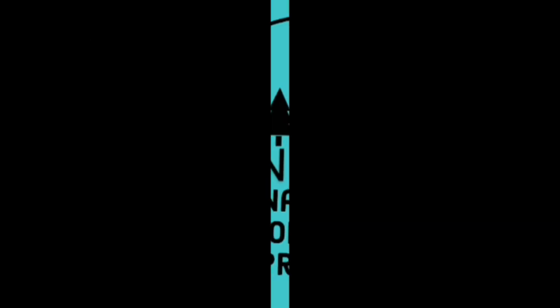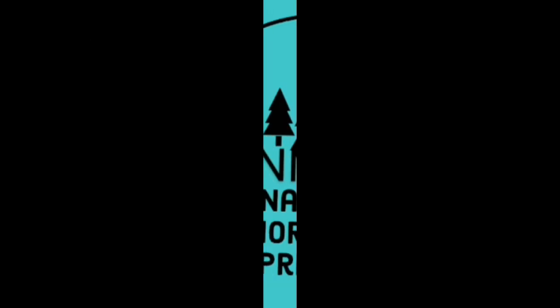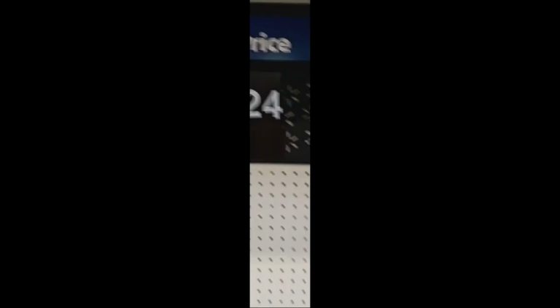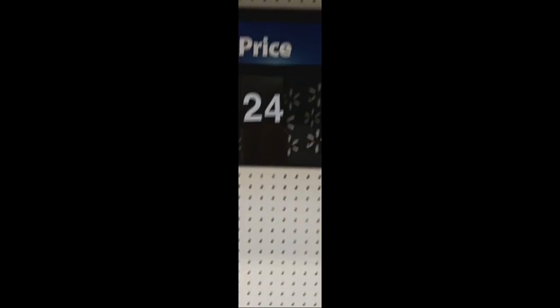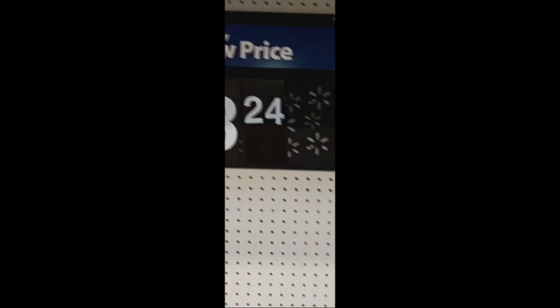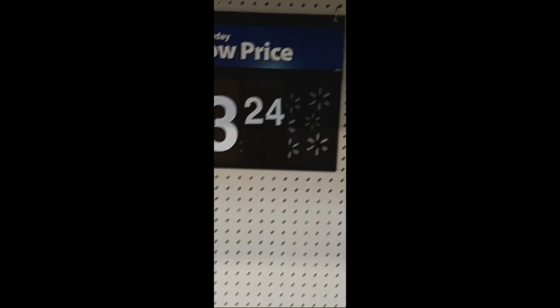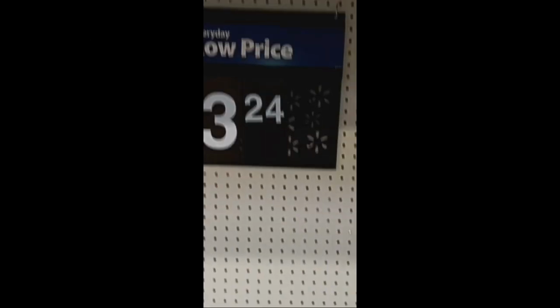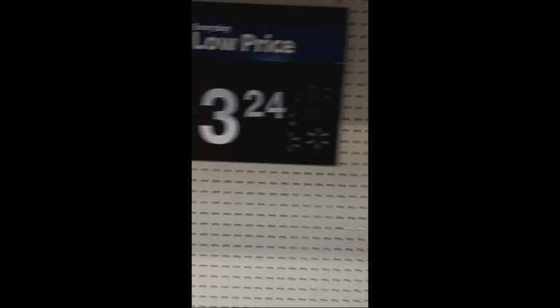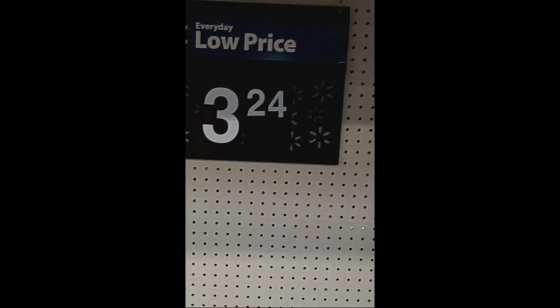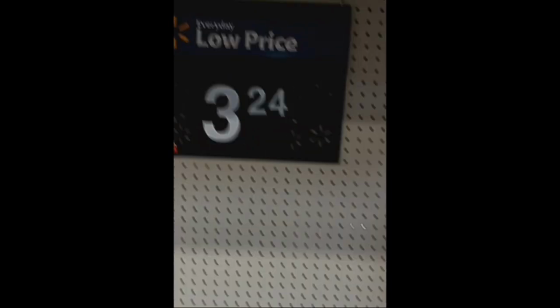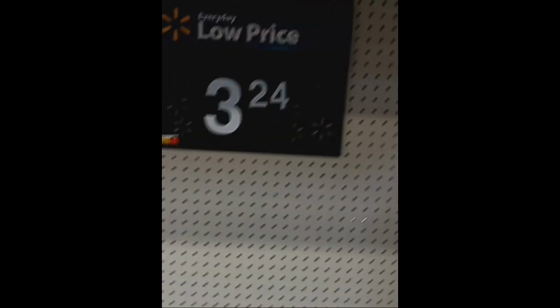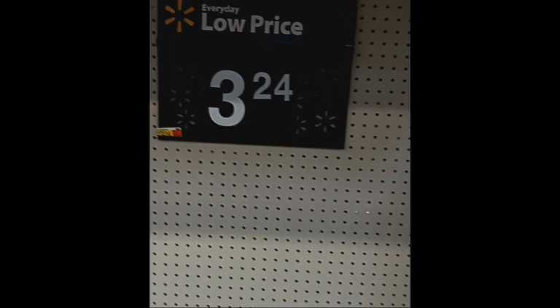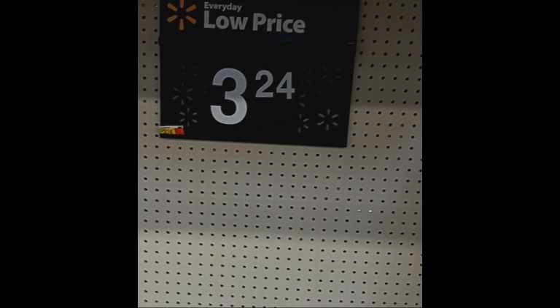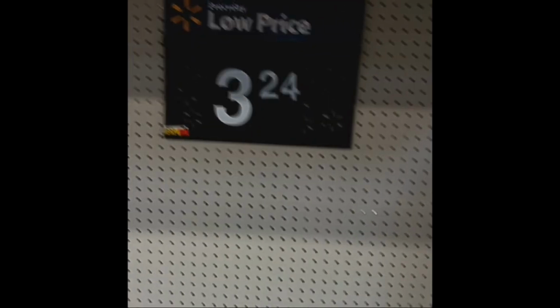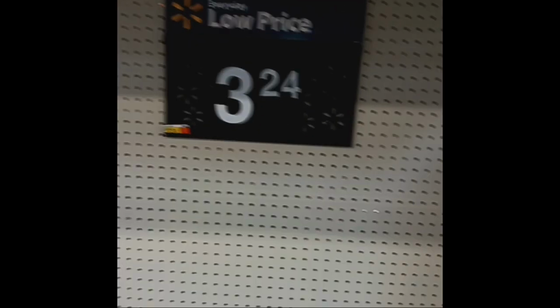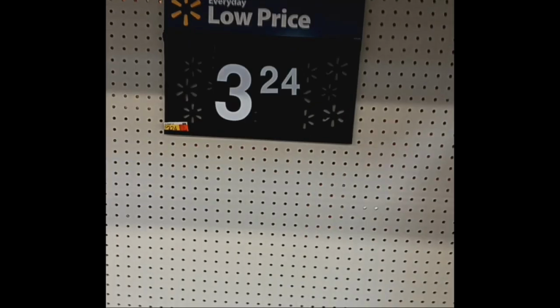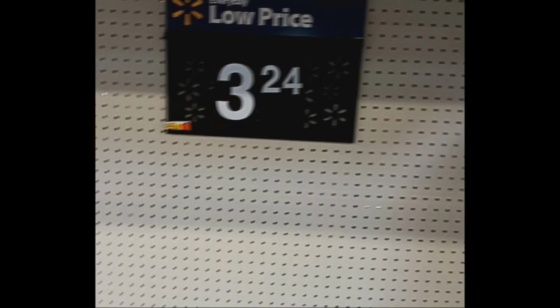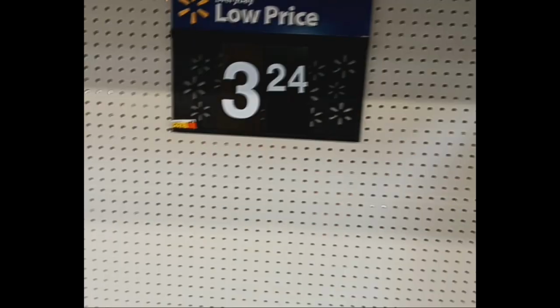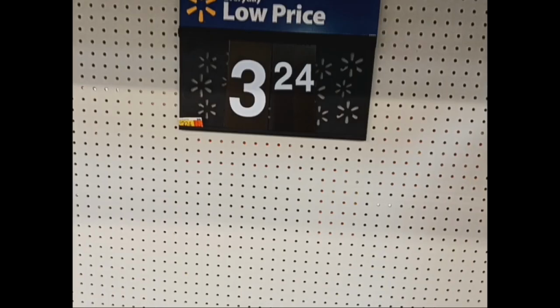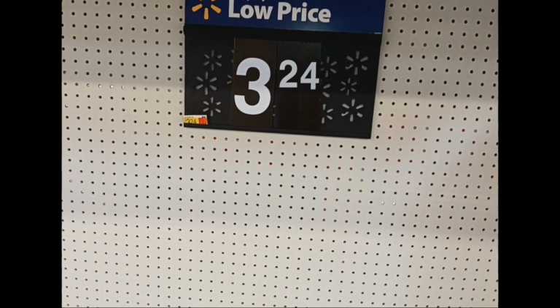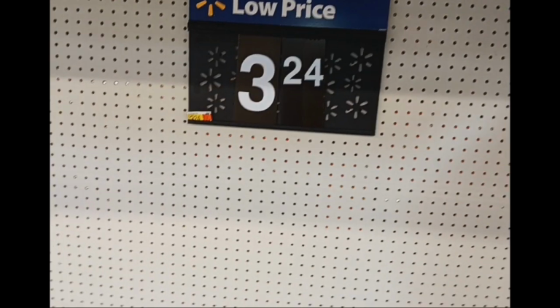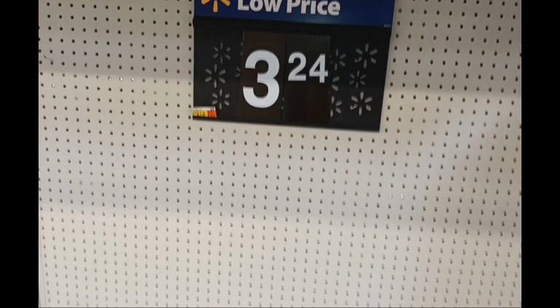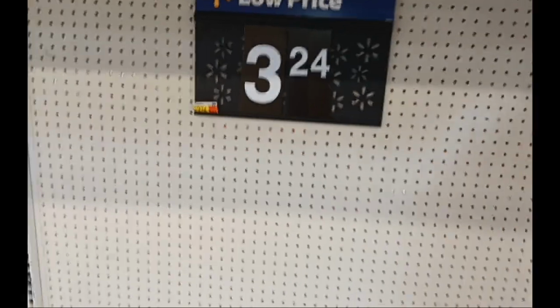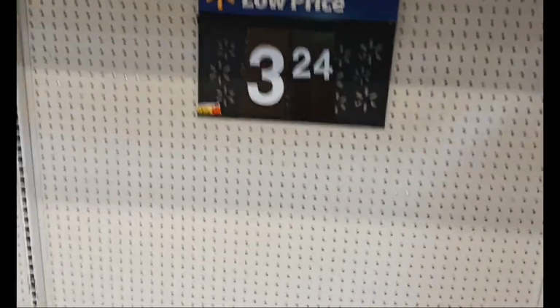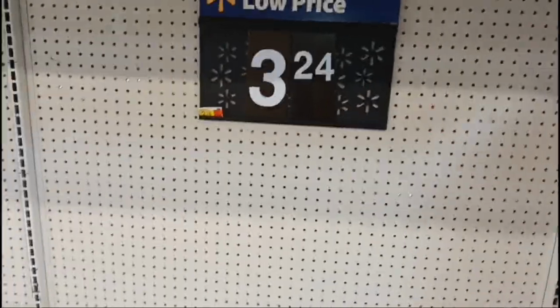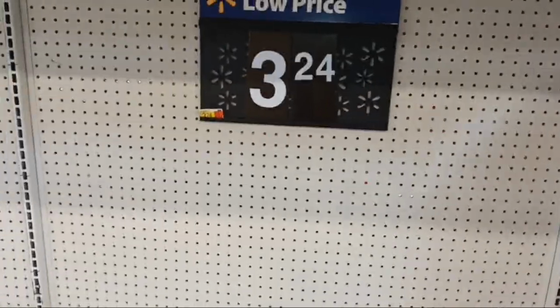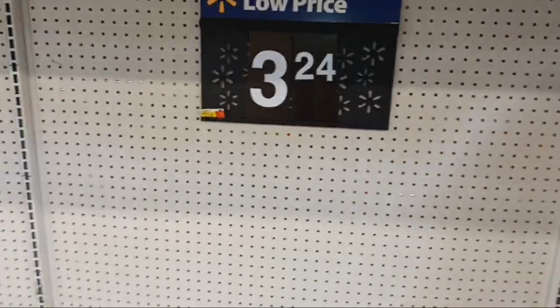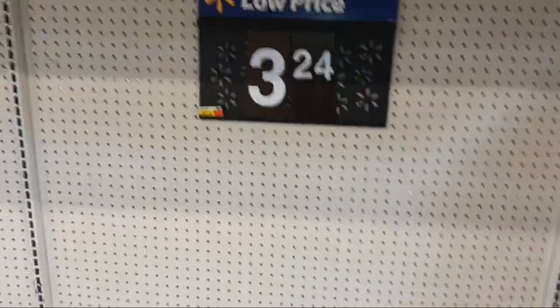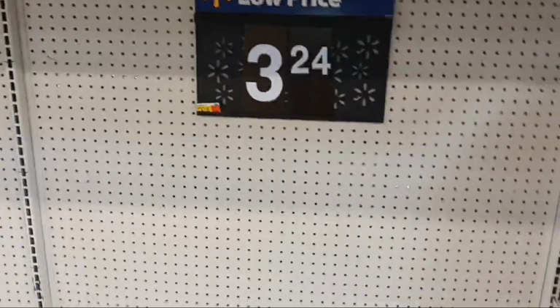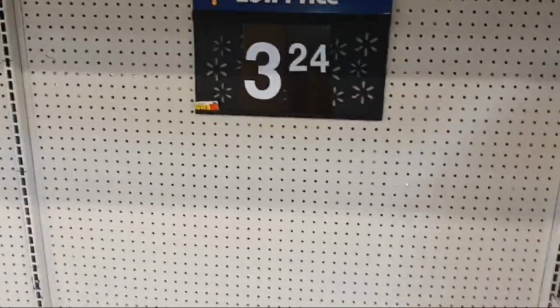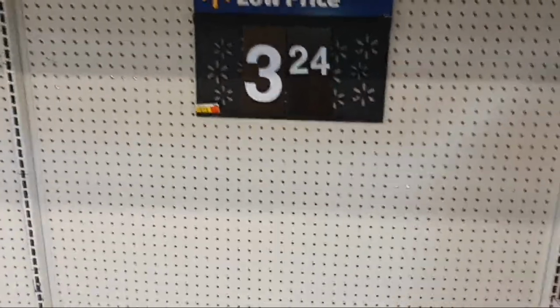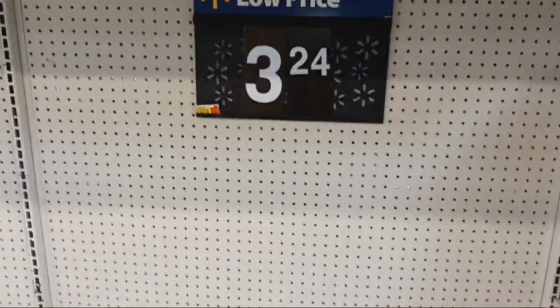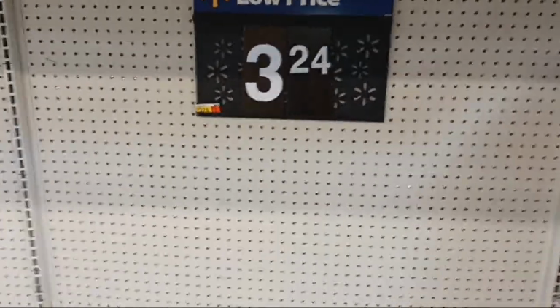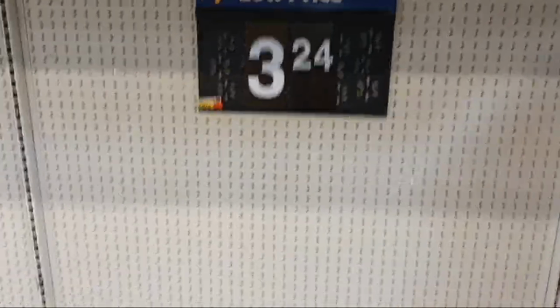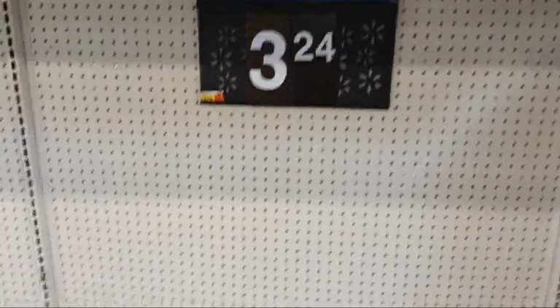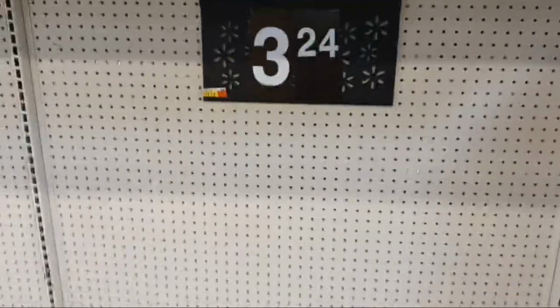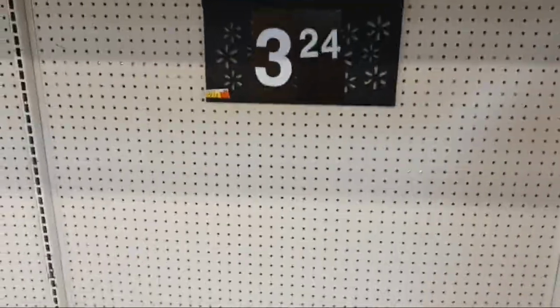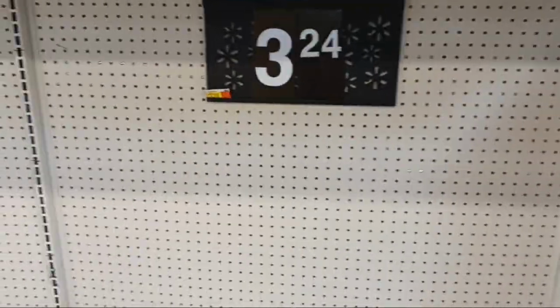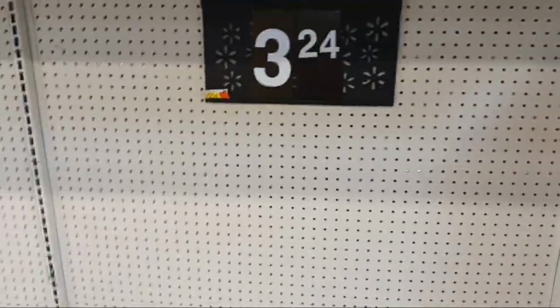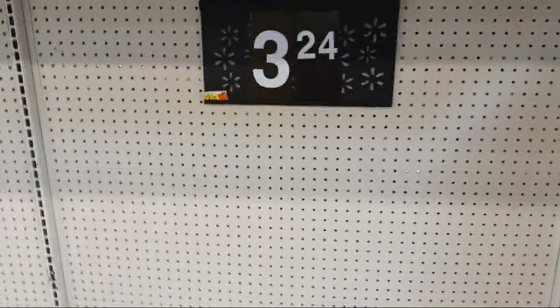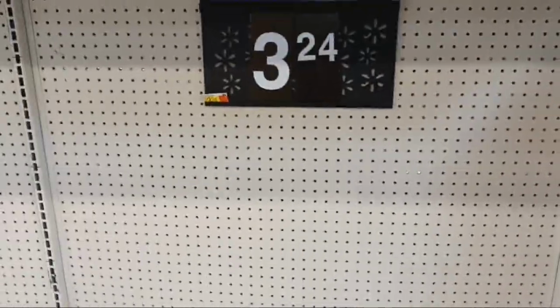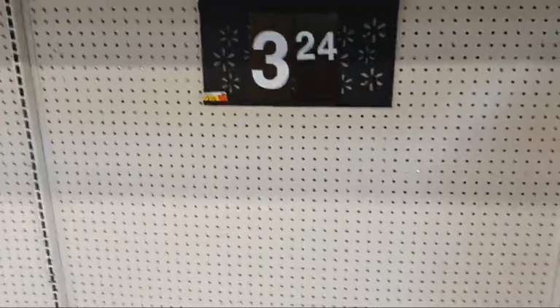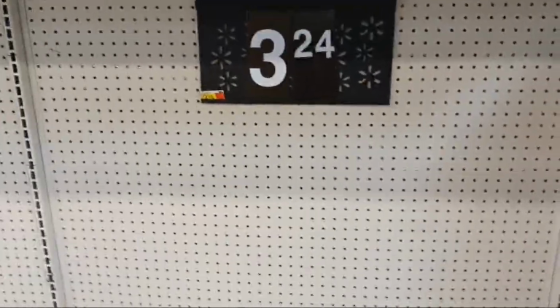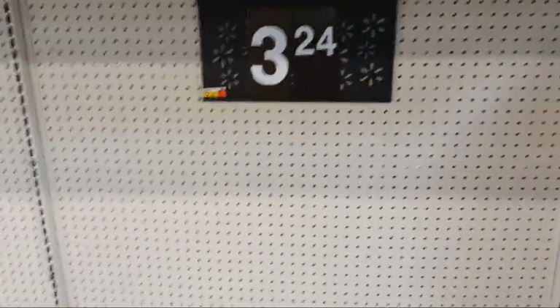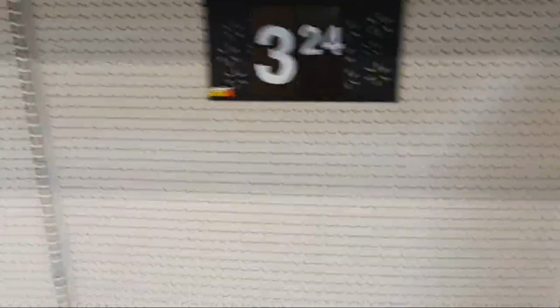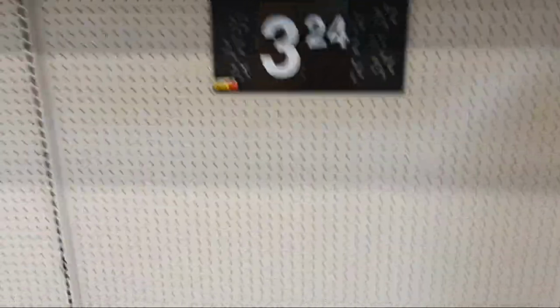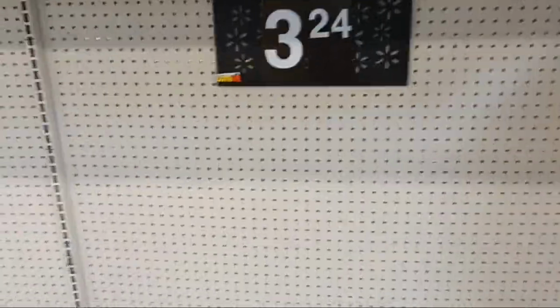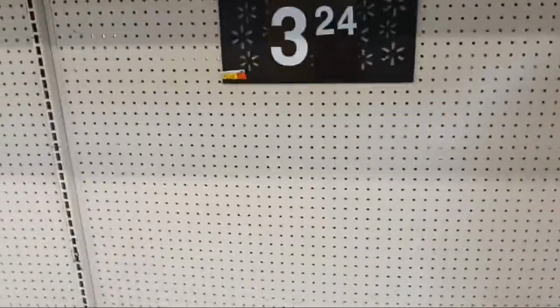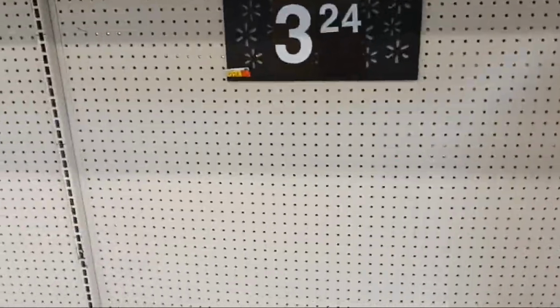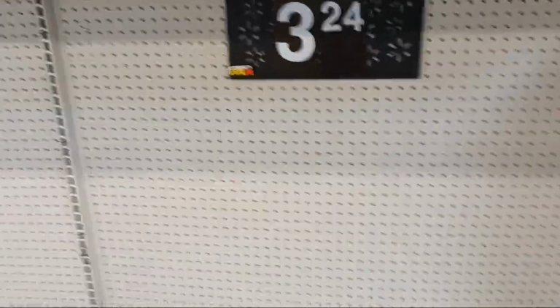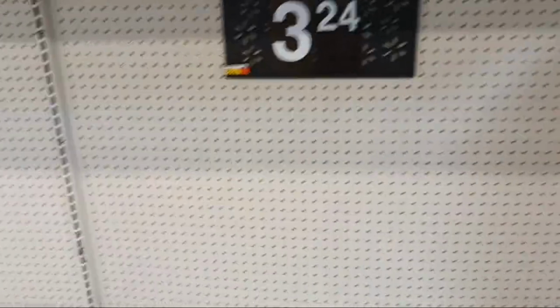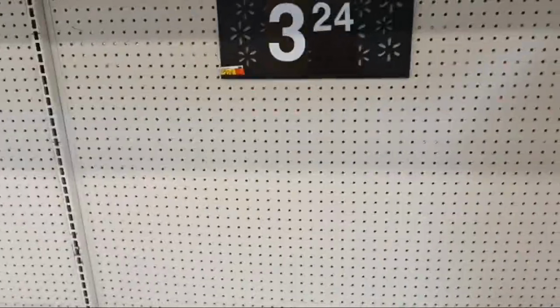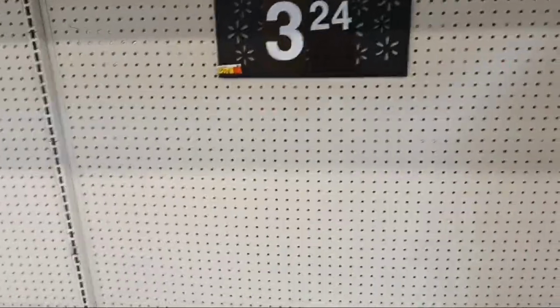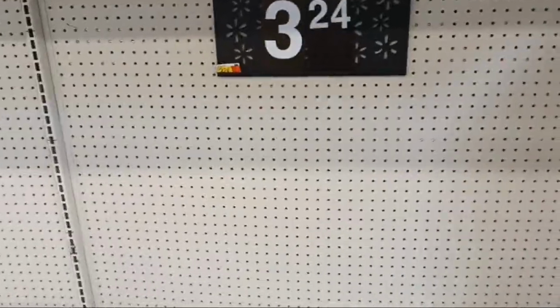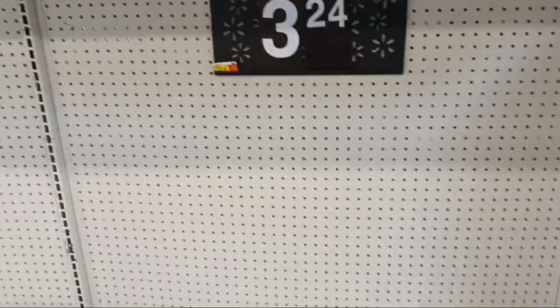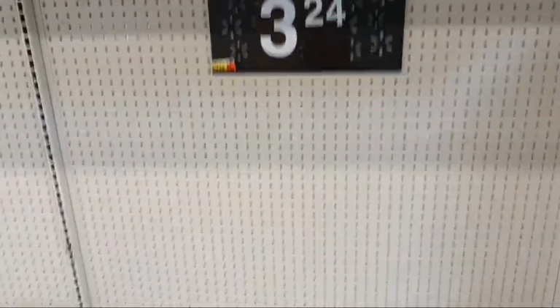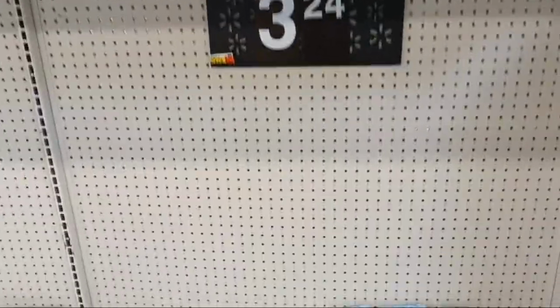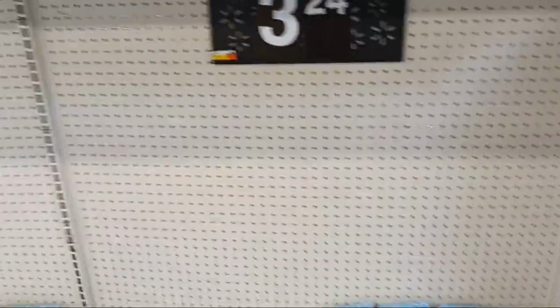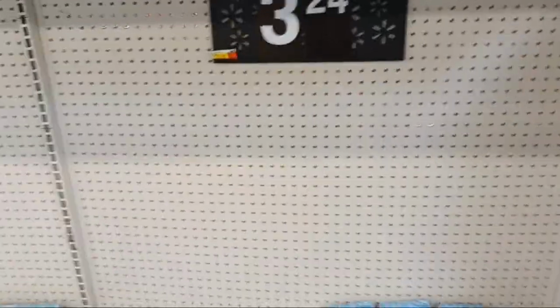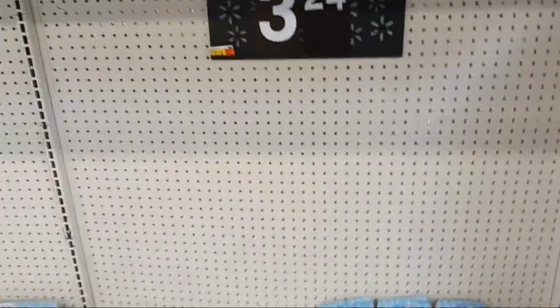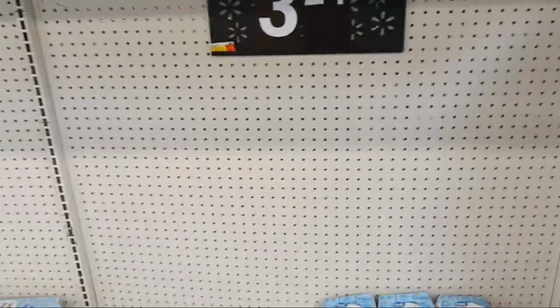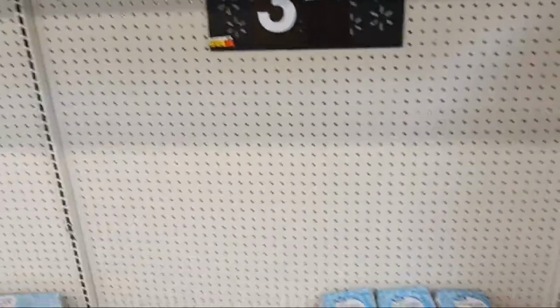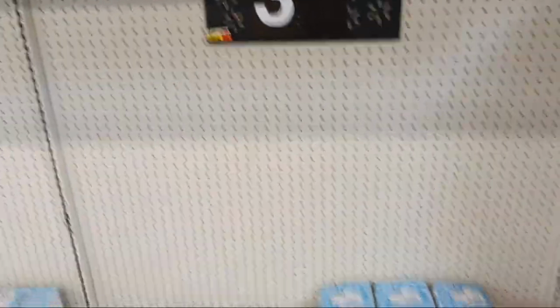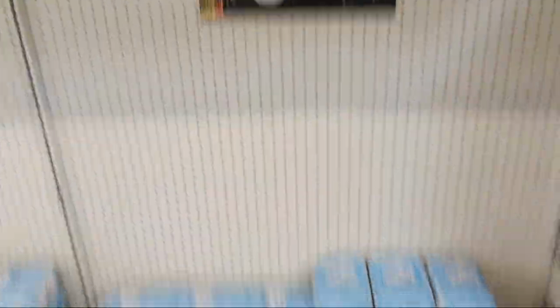We are at Walmart in Northern Michigan today, checking out the prices and how the shelves are looking.